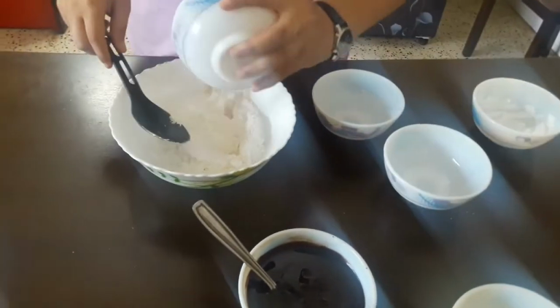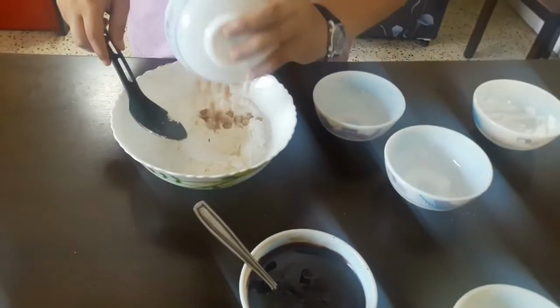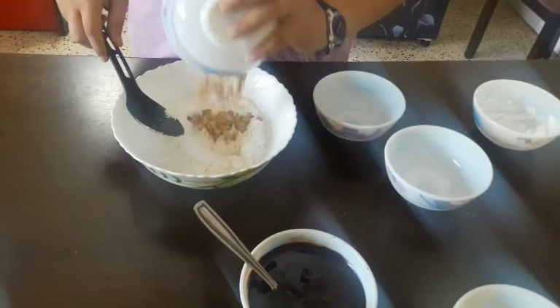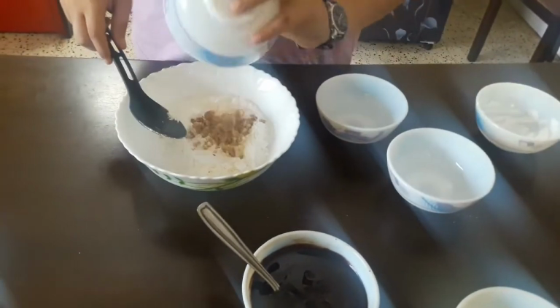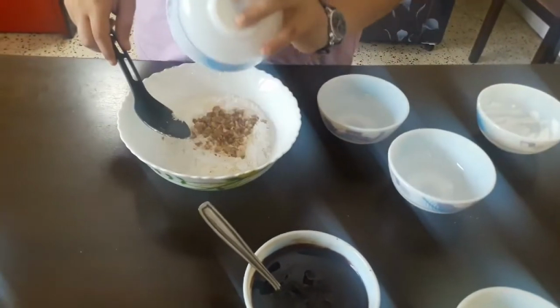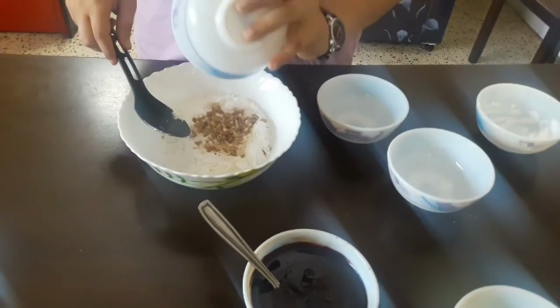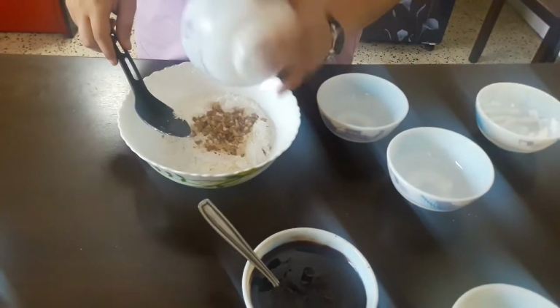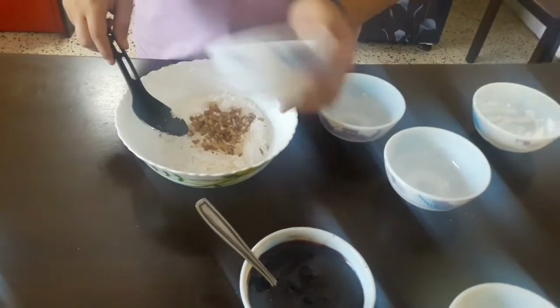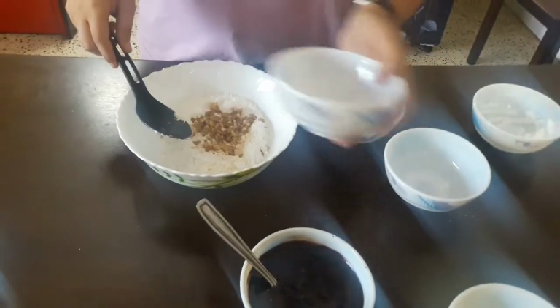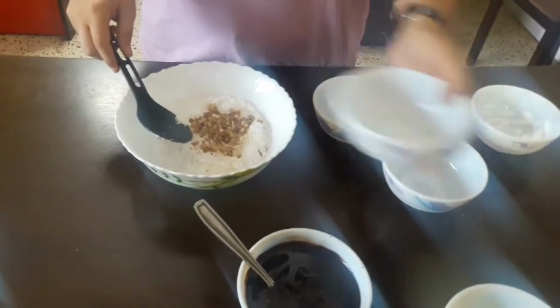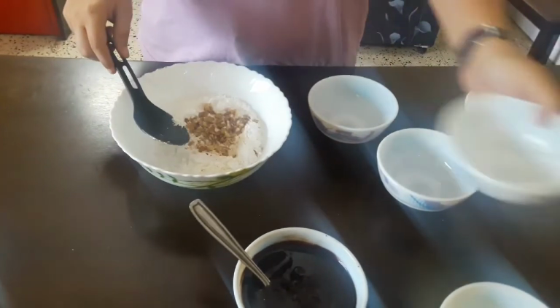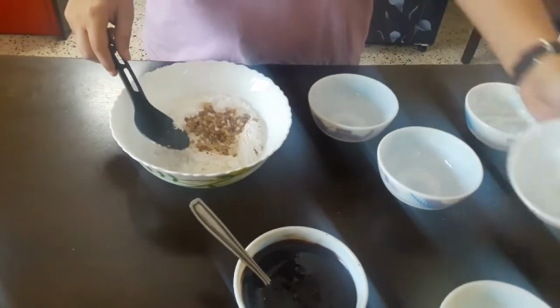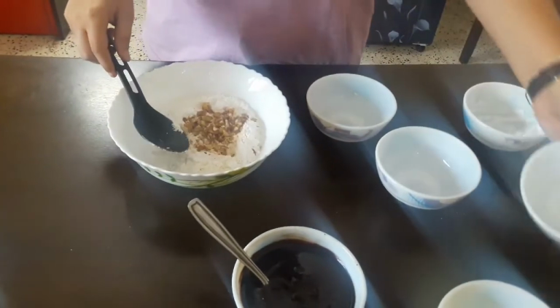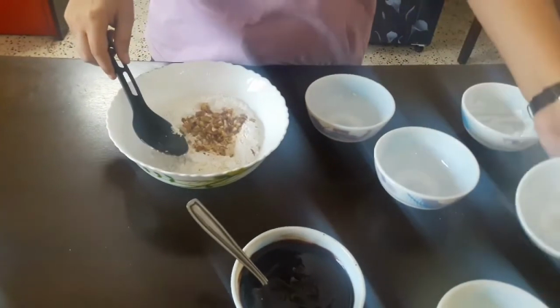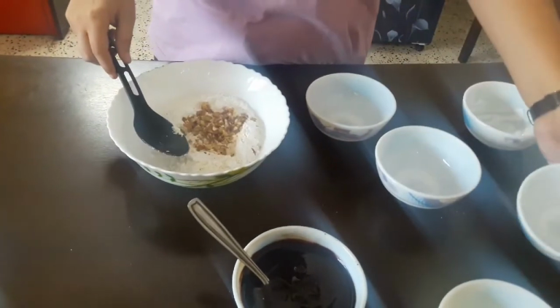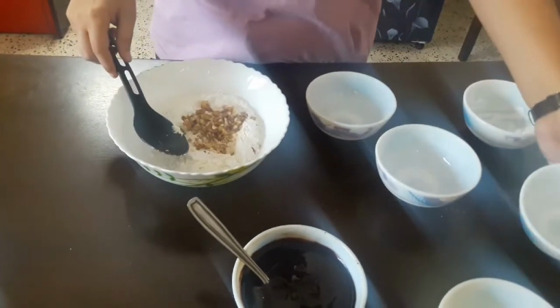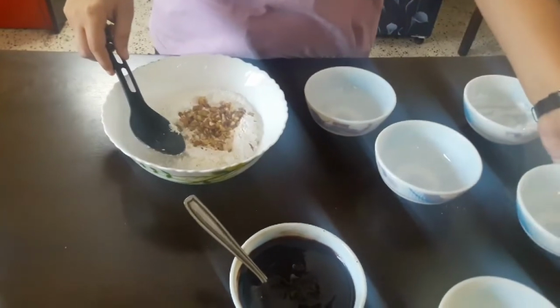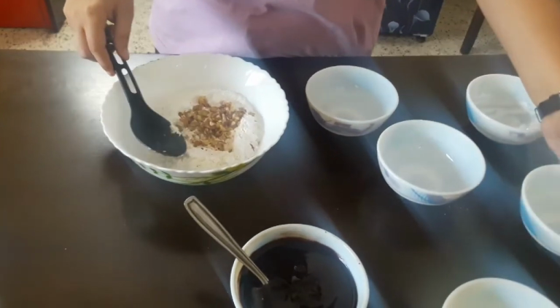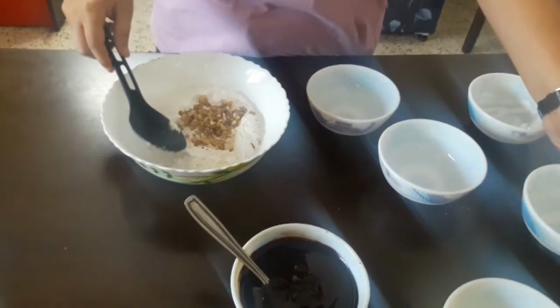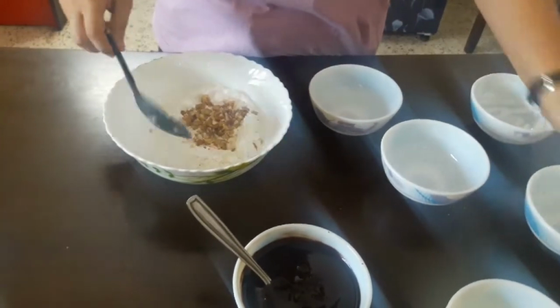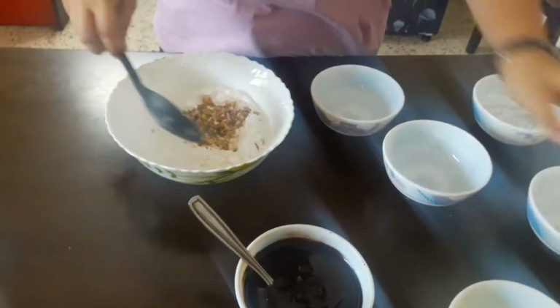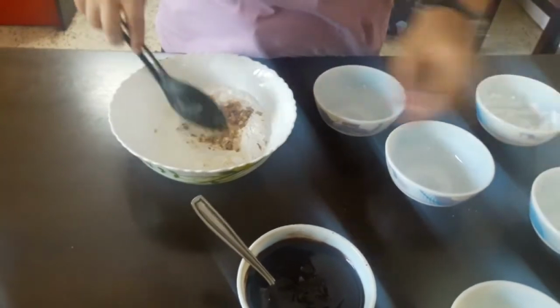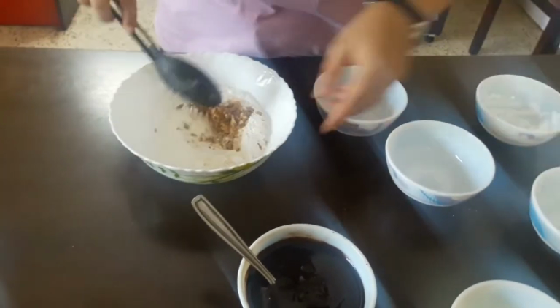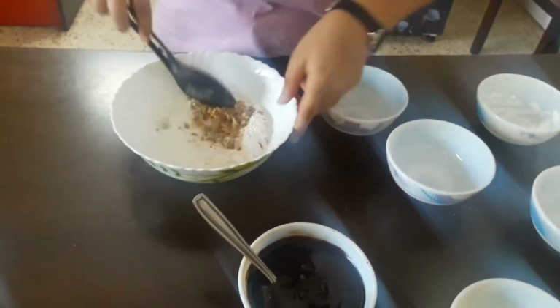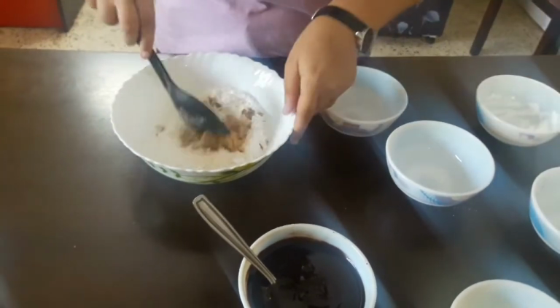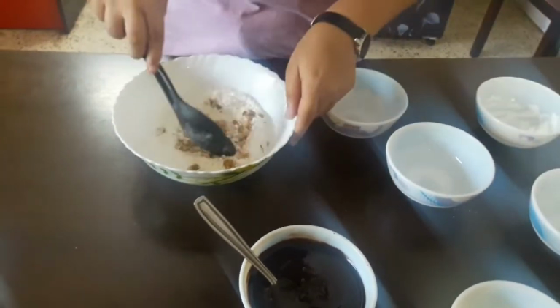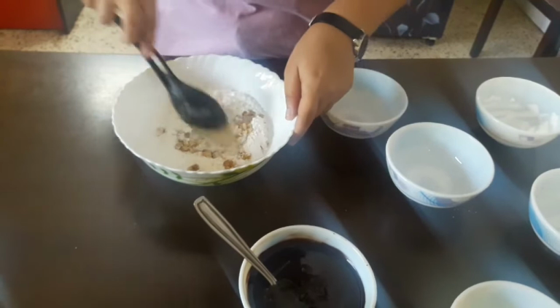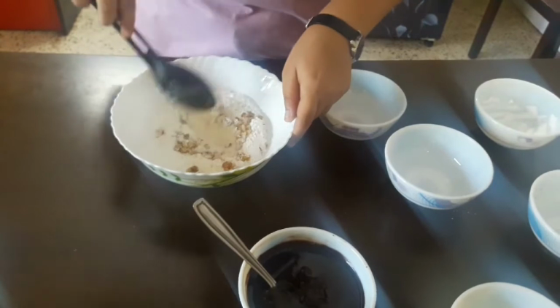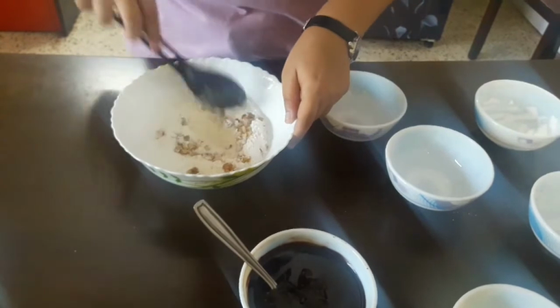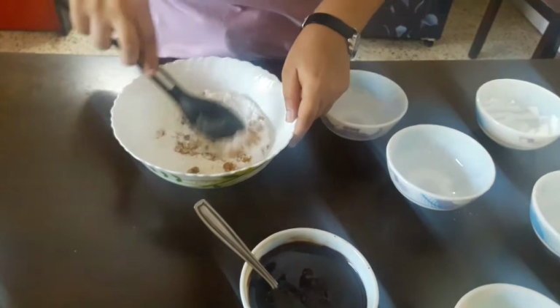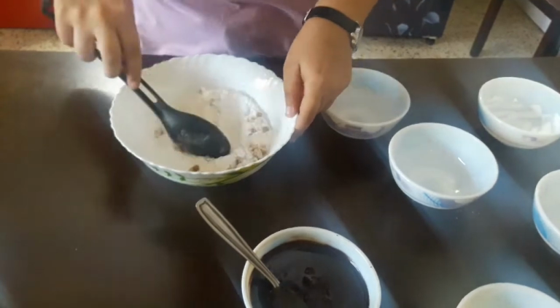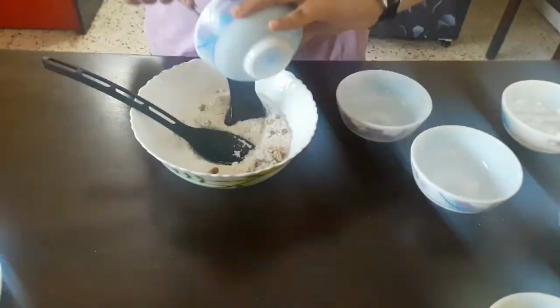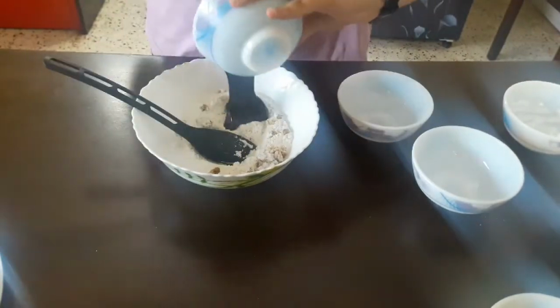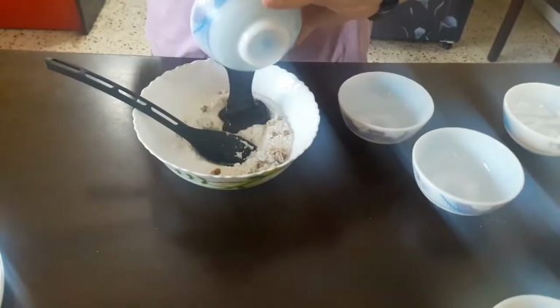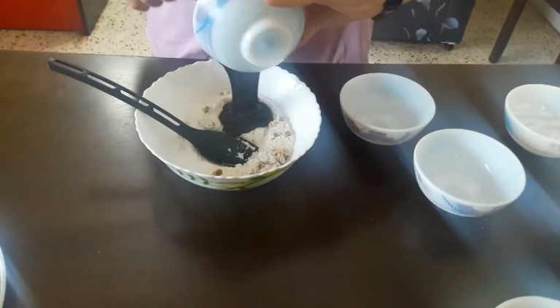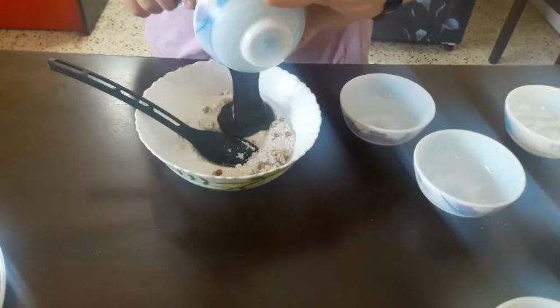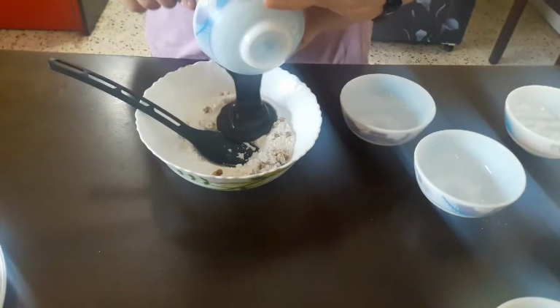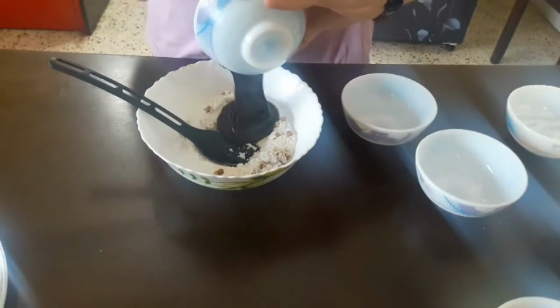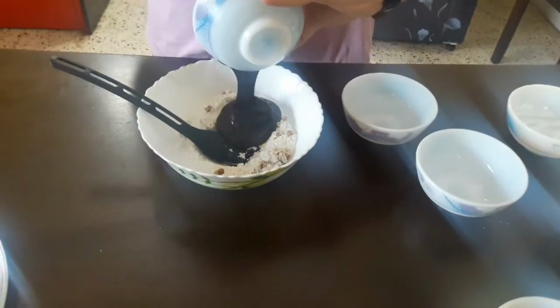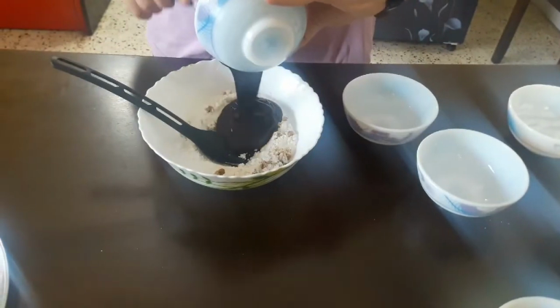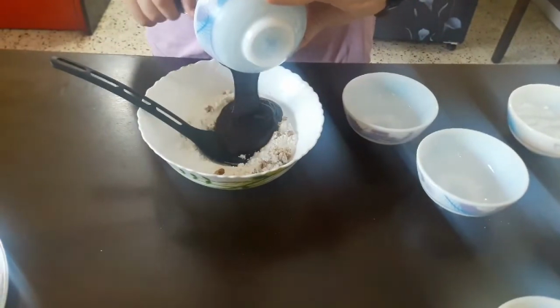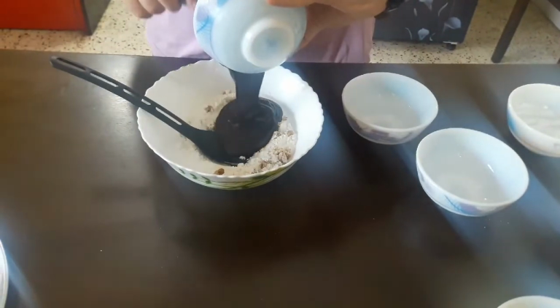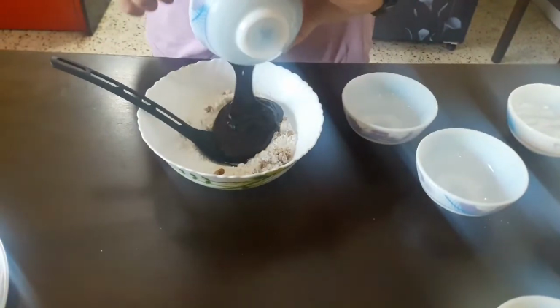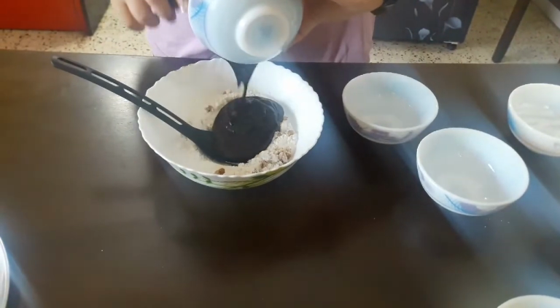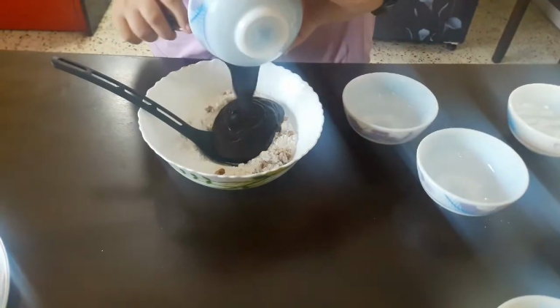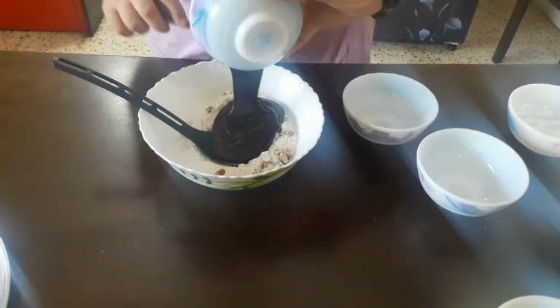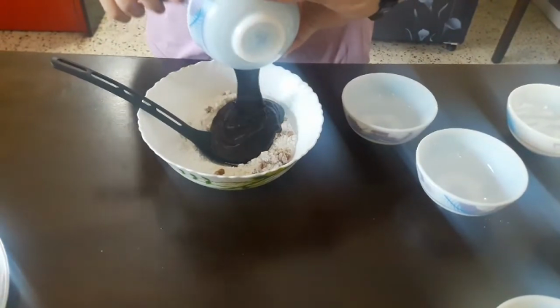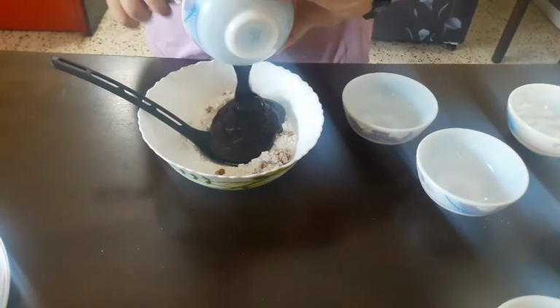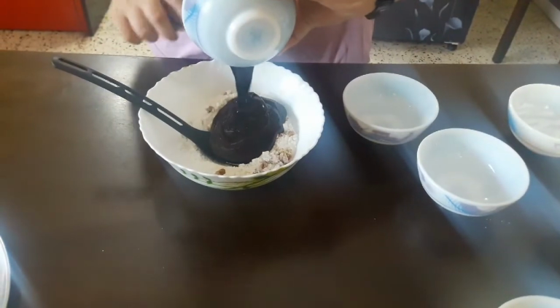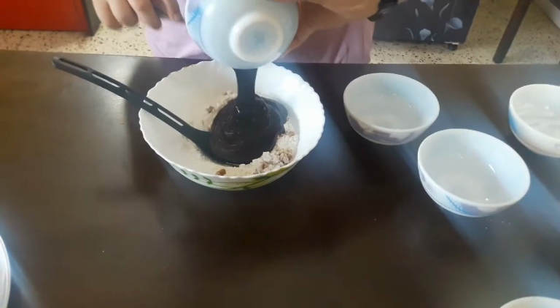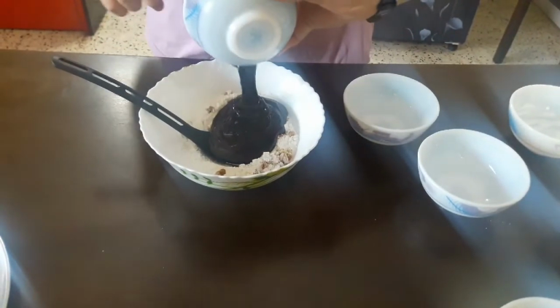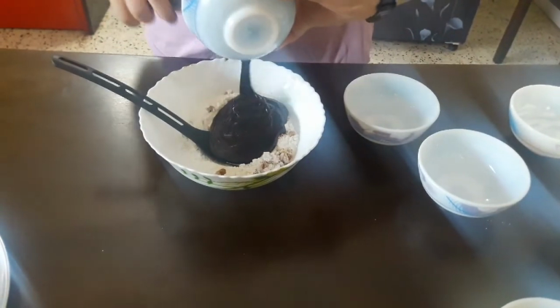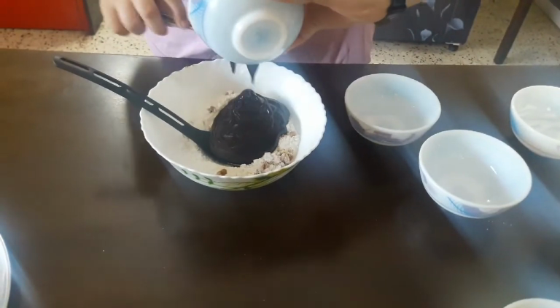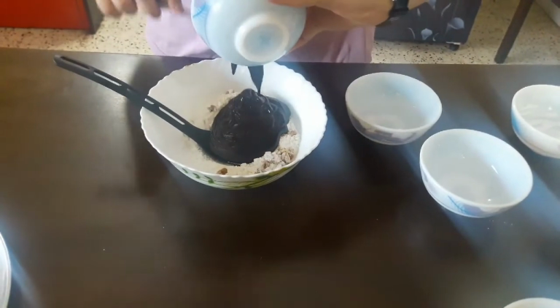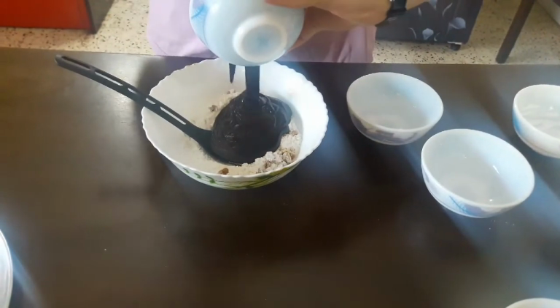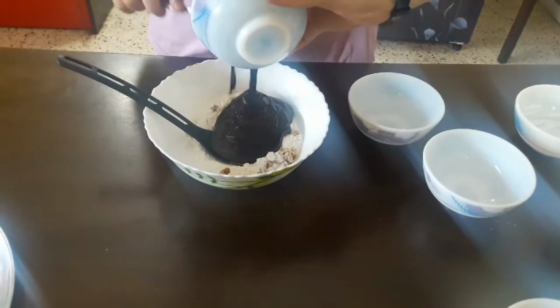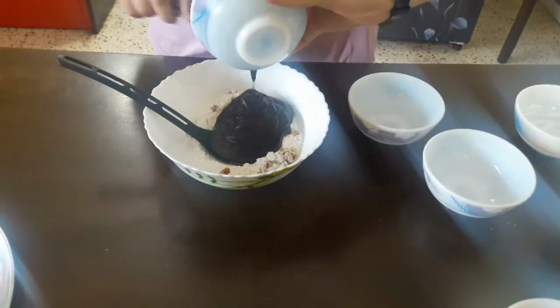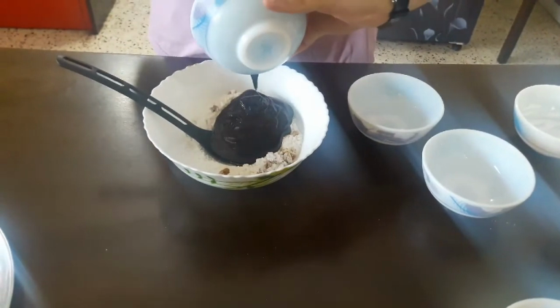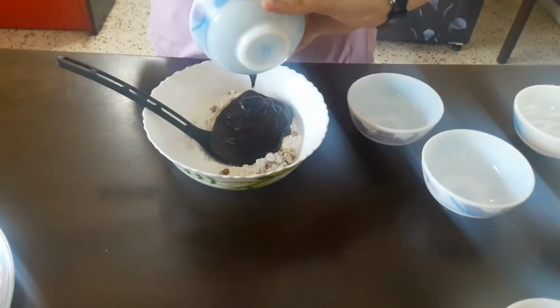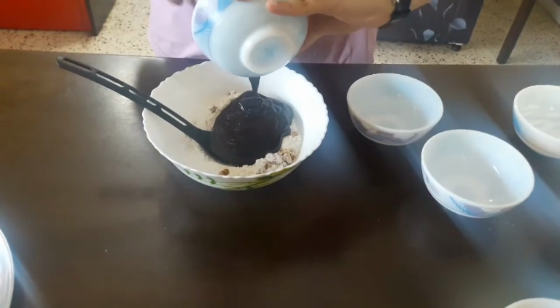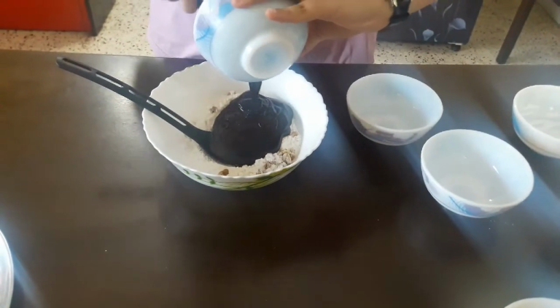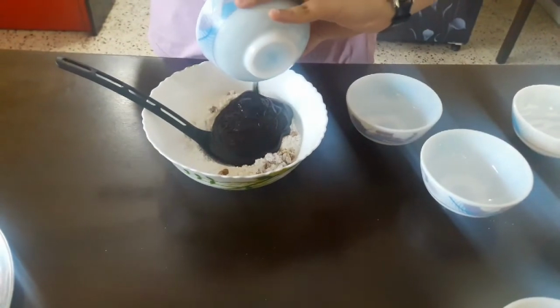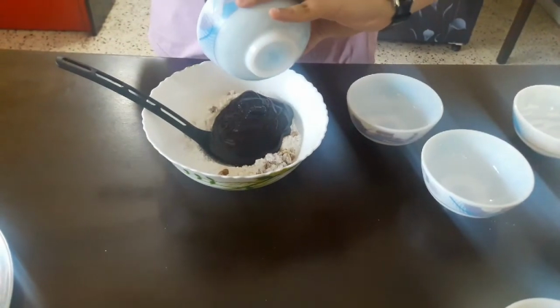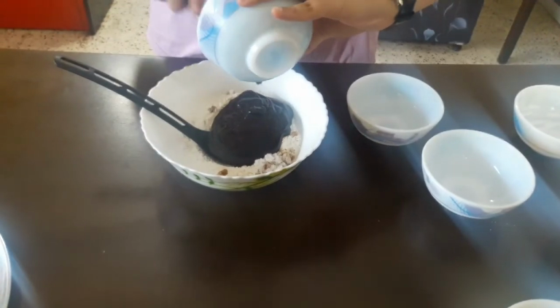Now I'll add the walnuts and then the chocolate and butter mixture.